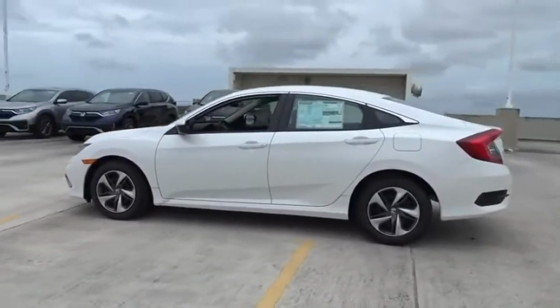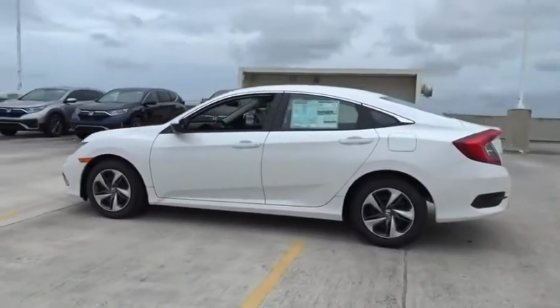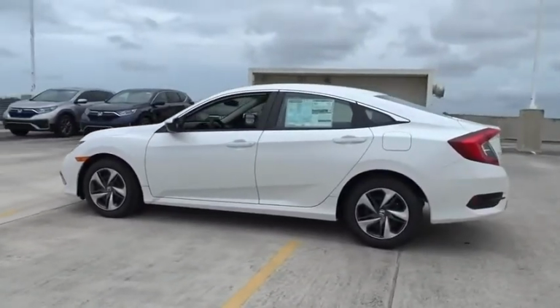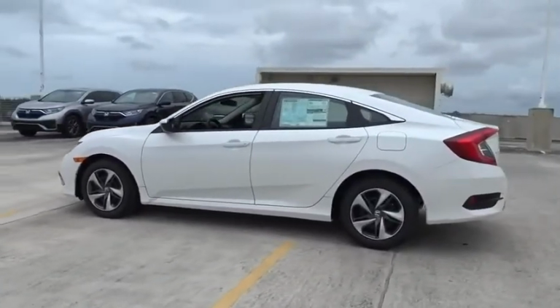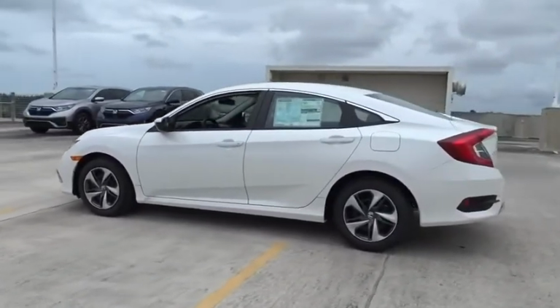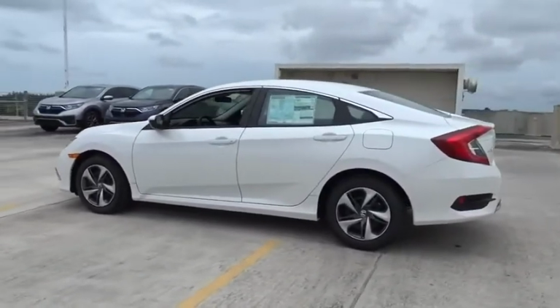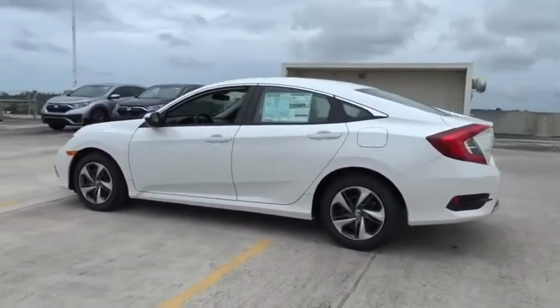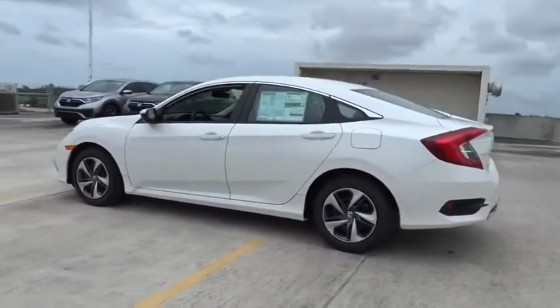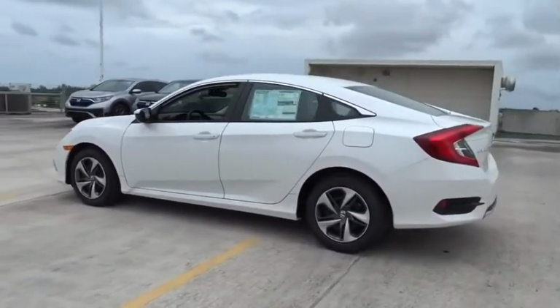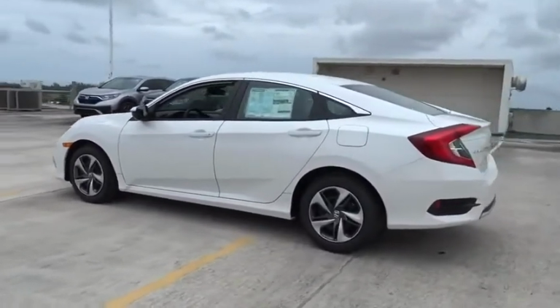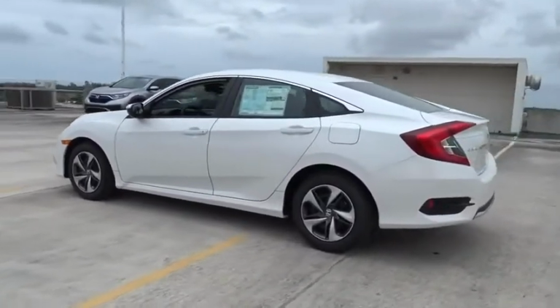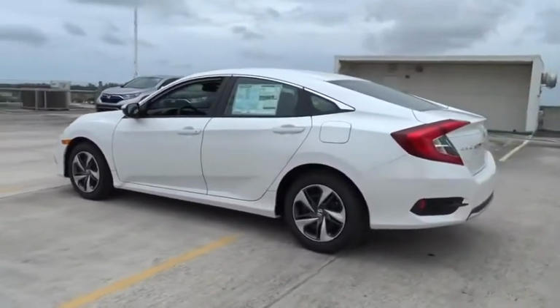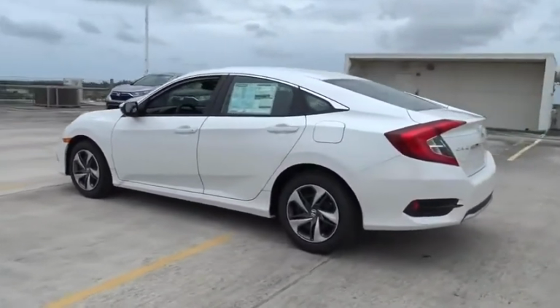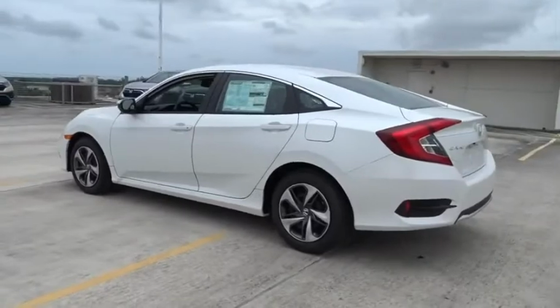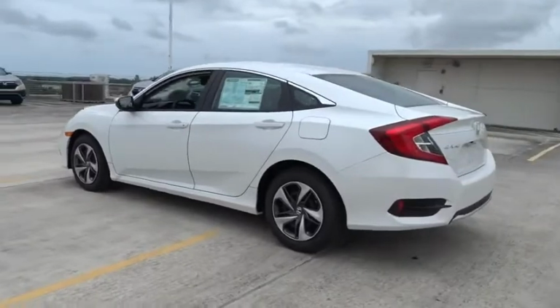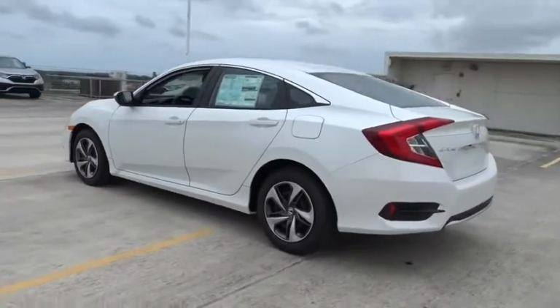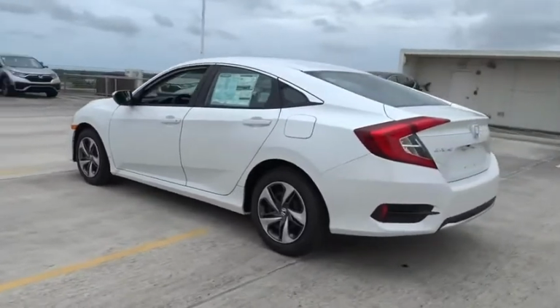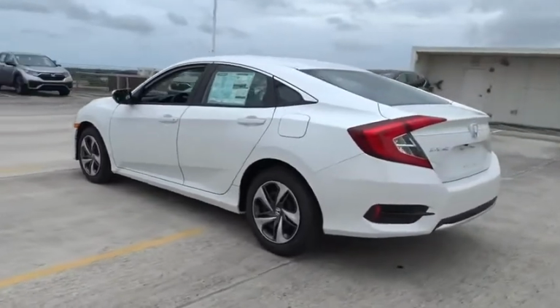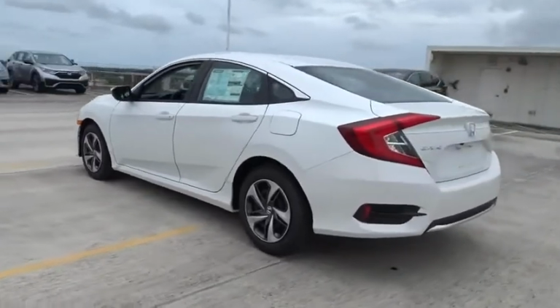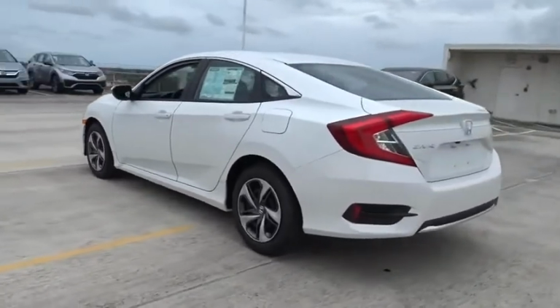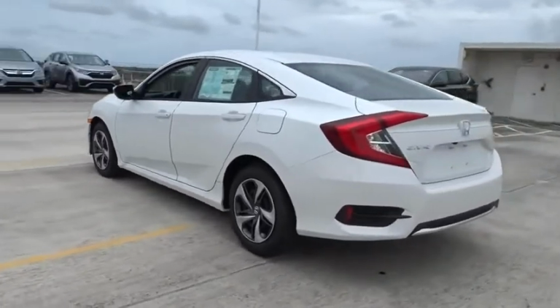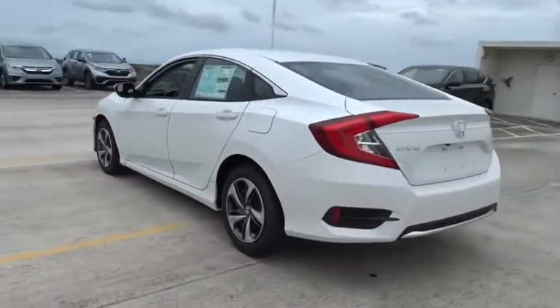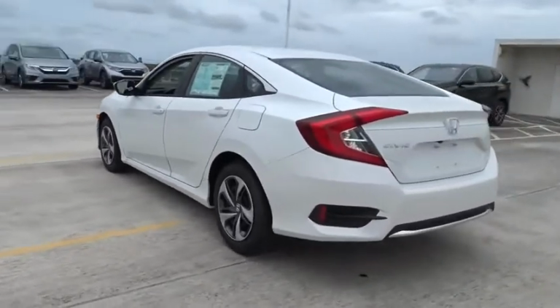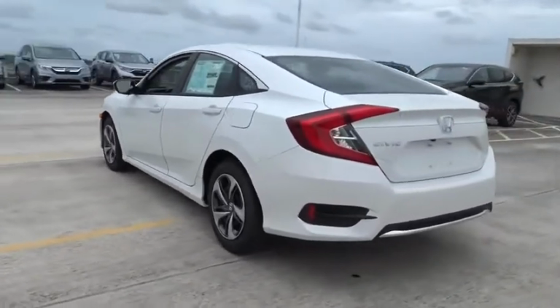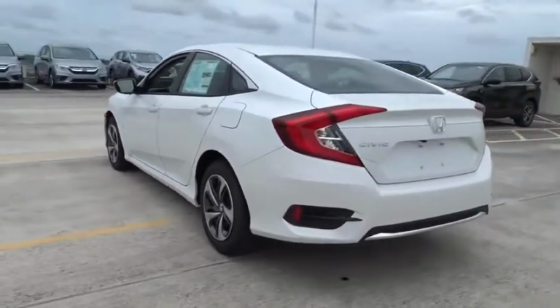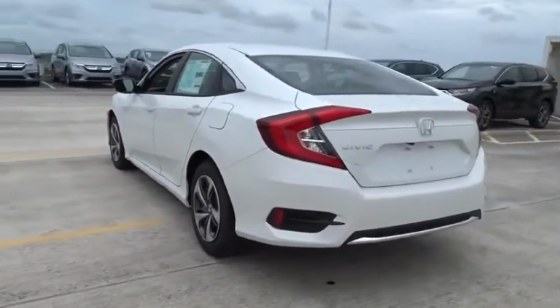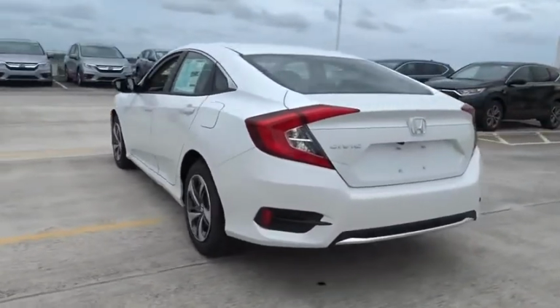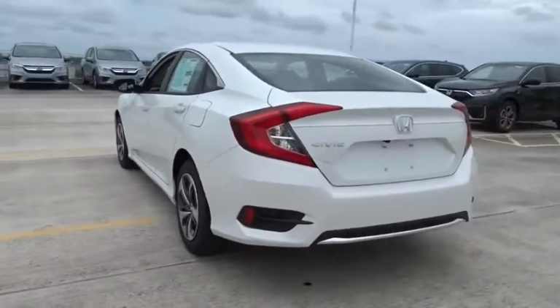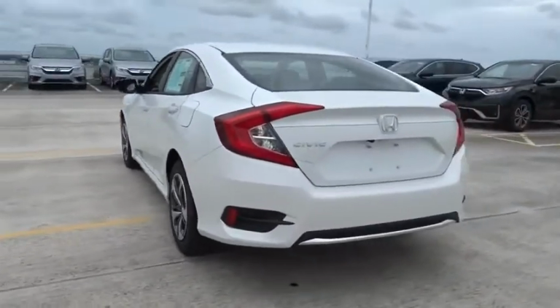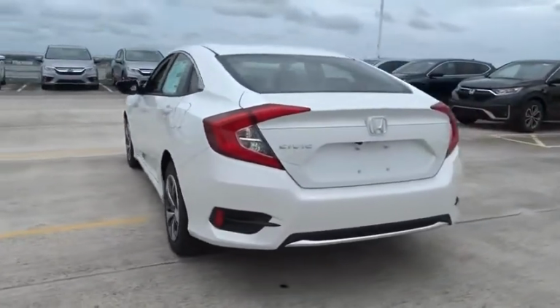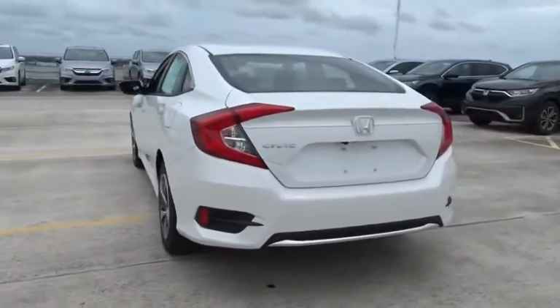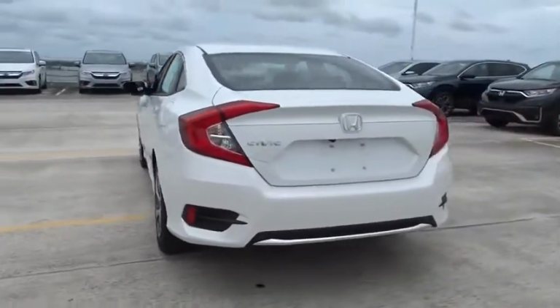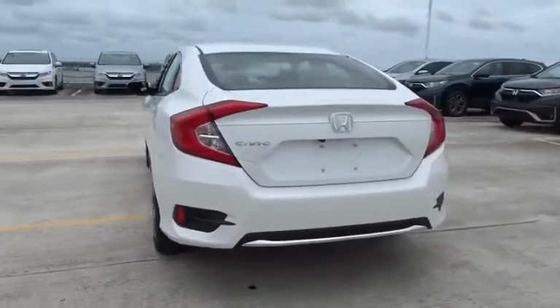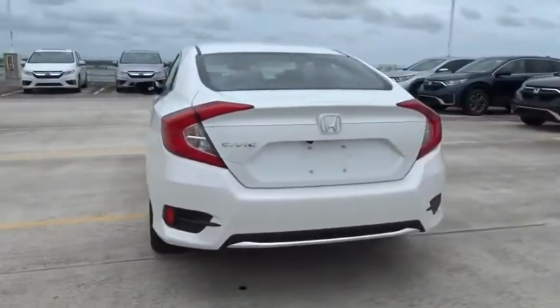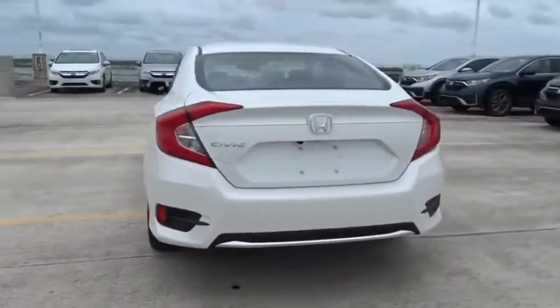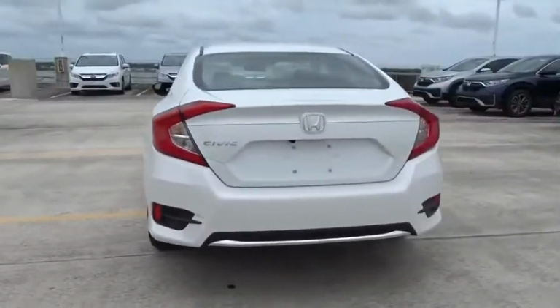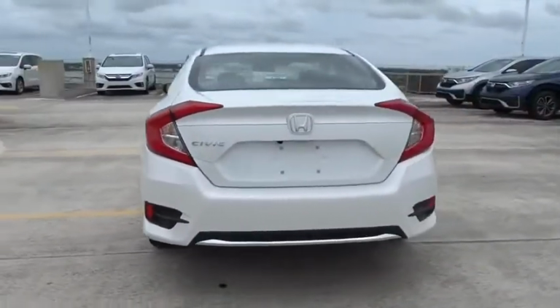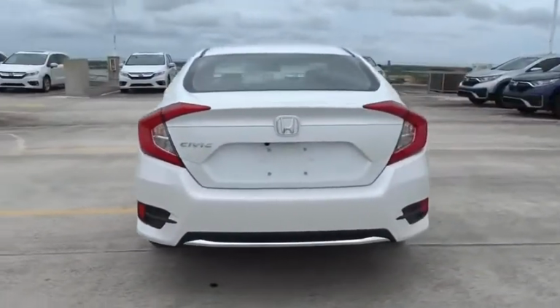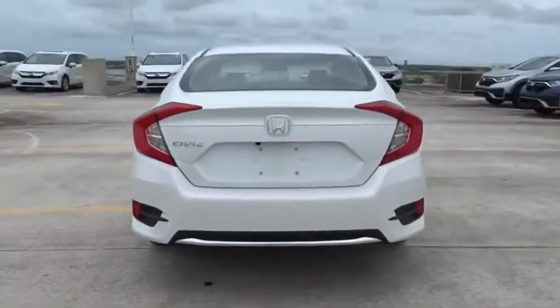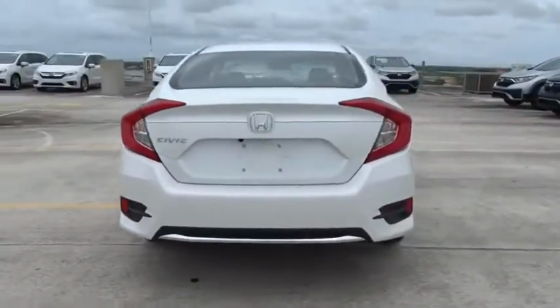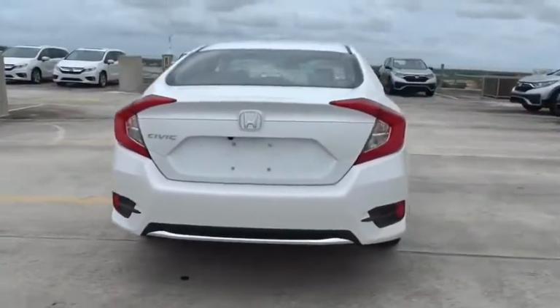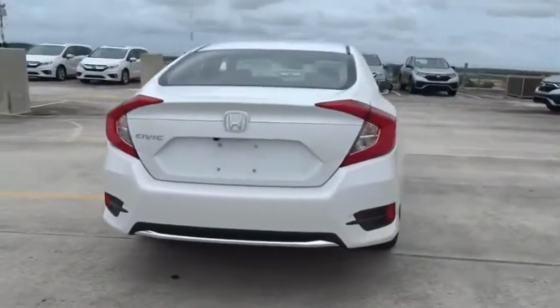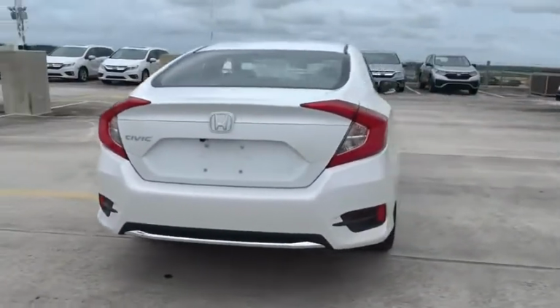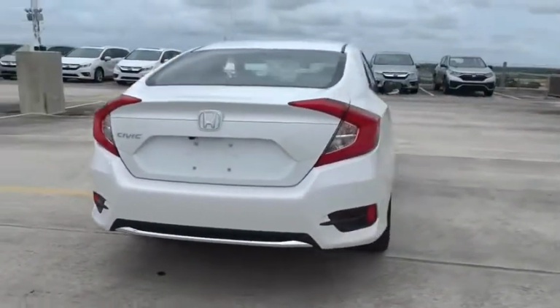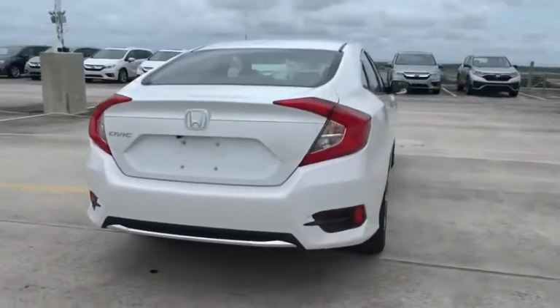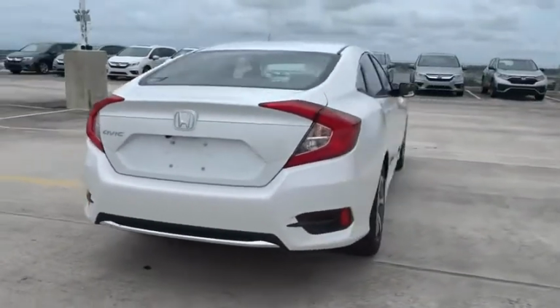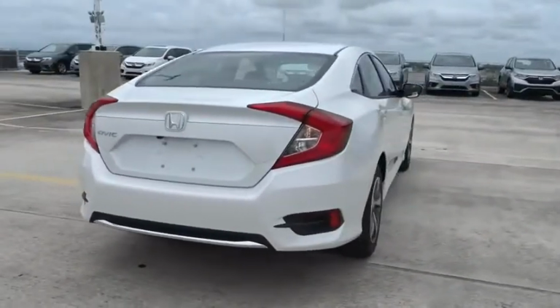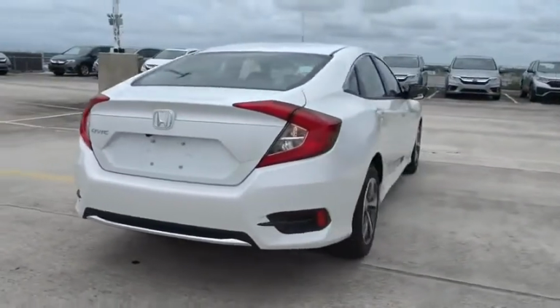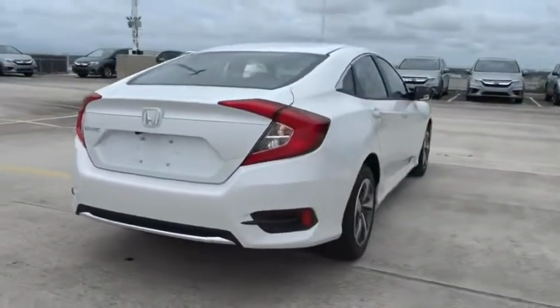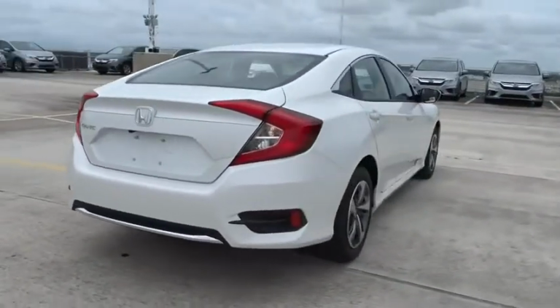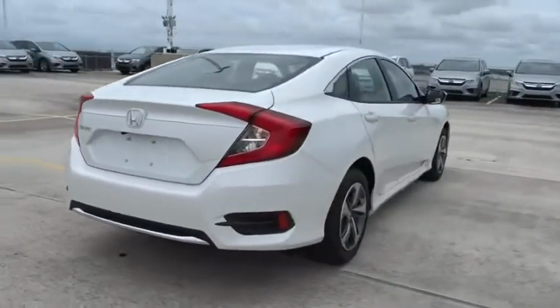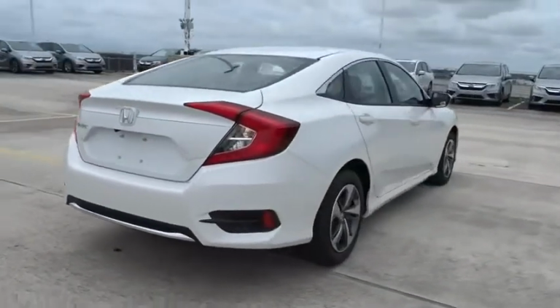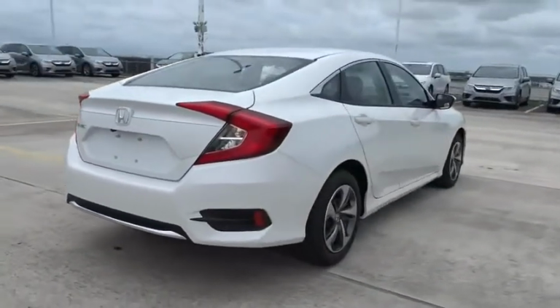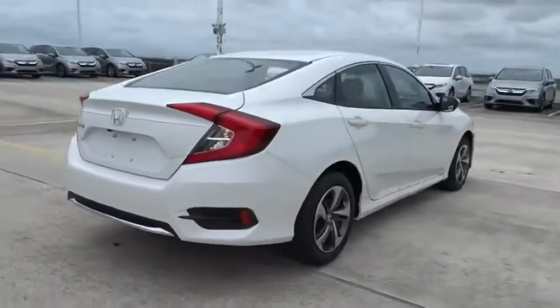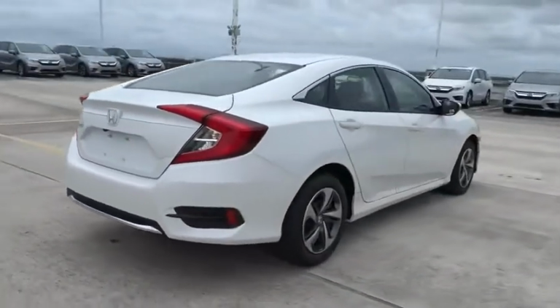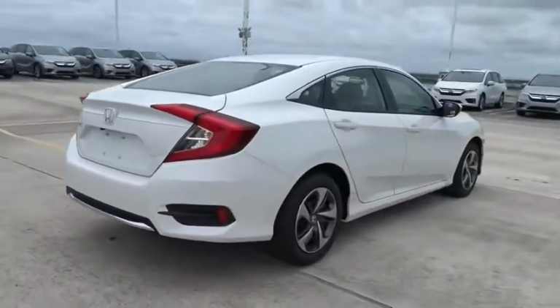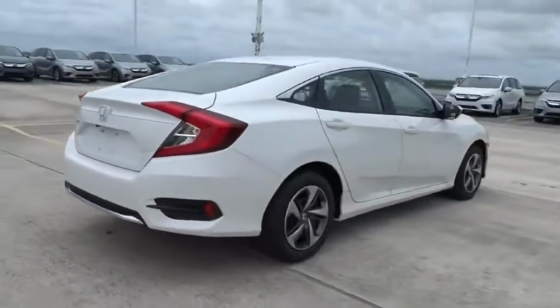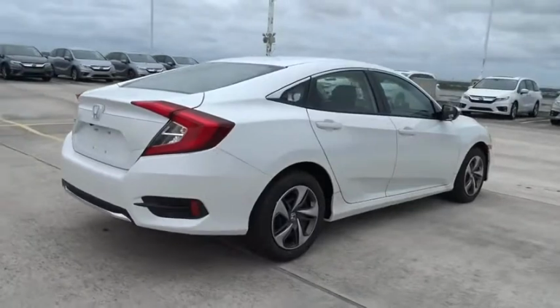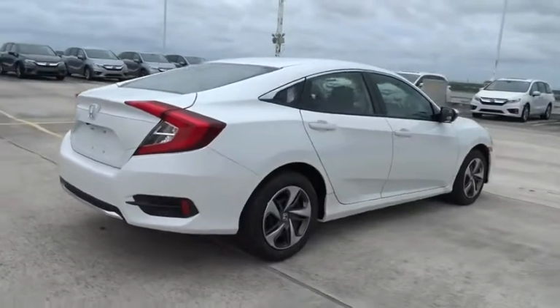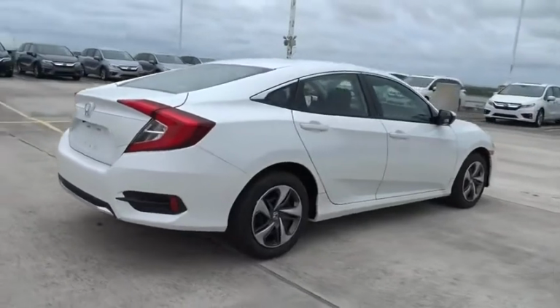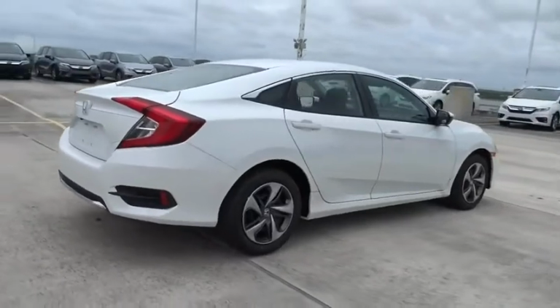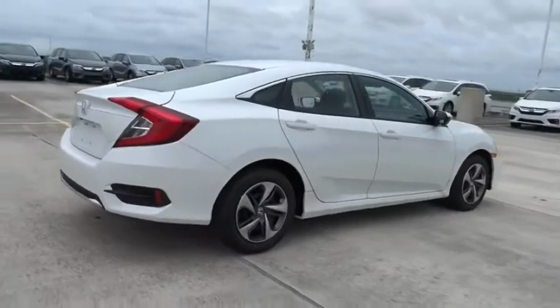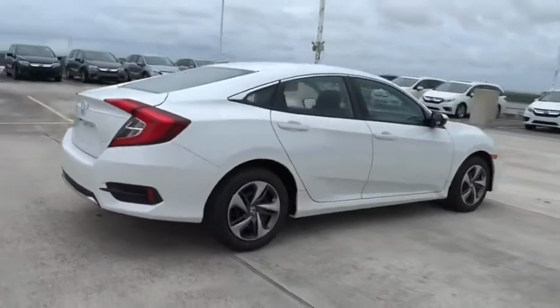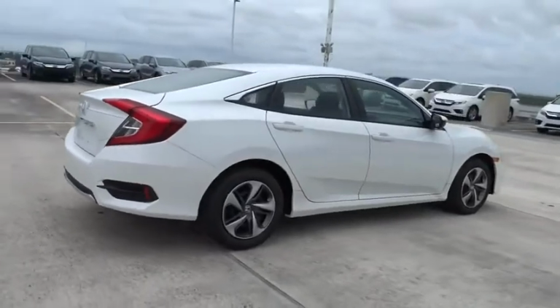Here are some of this vehicle's great options: traction control, stability control, Bluetooth, front wheel drive, trip computer.